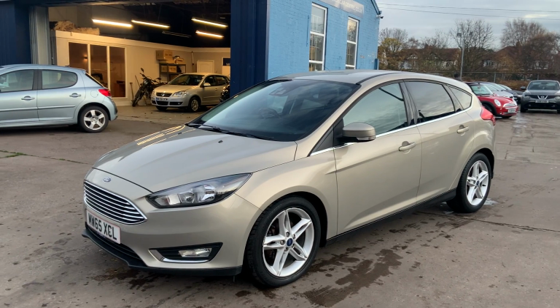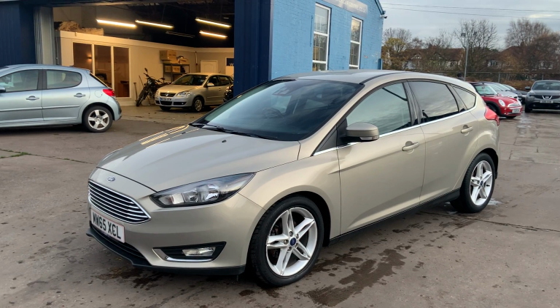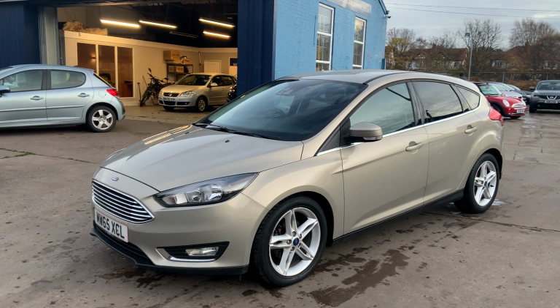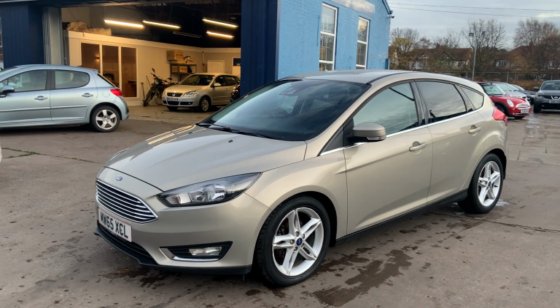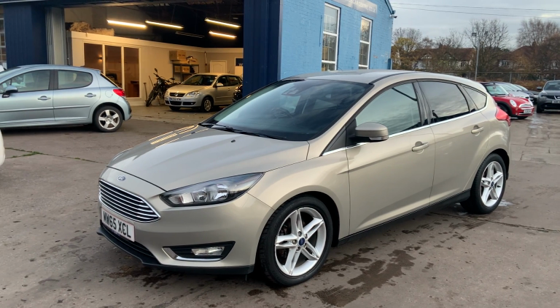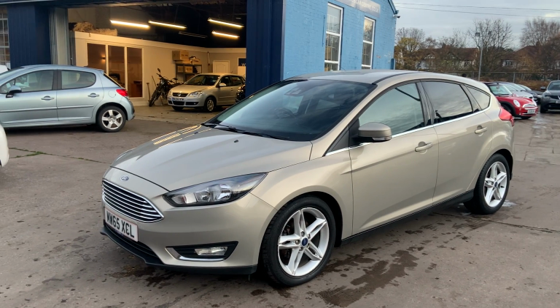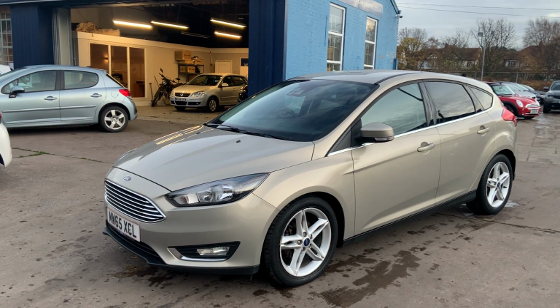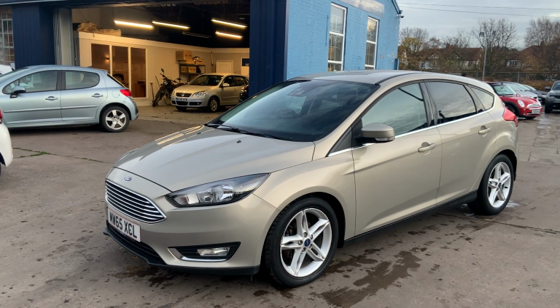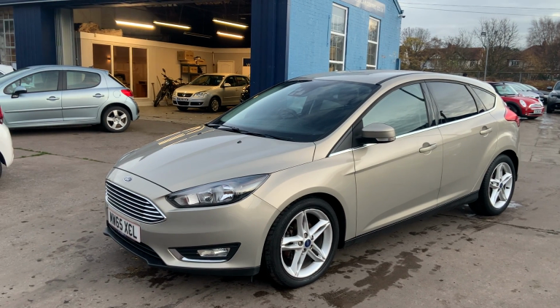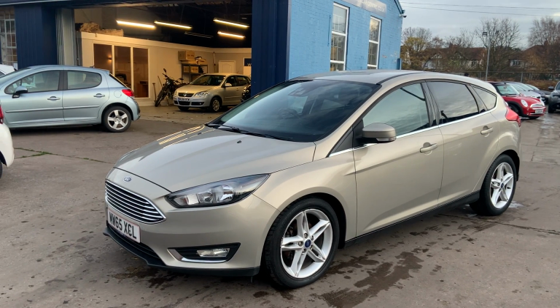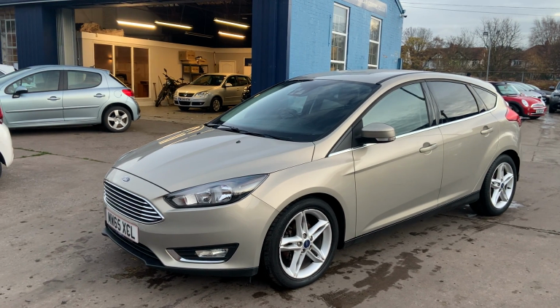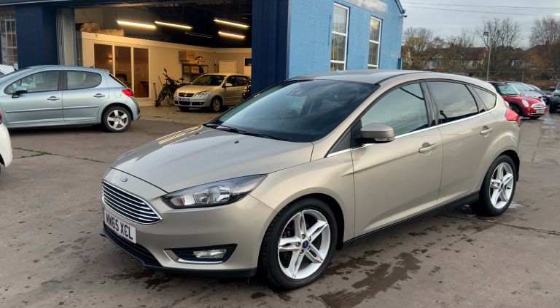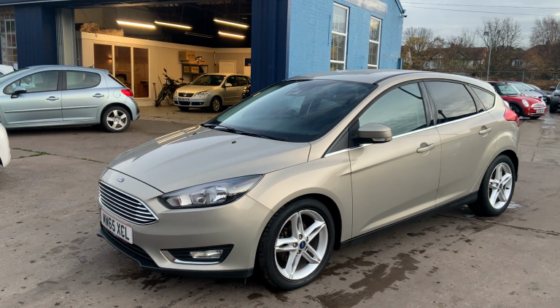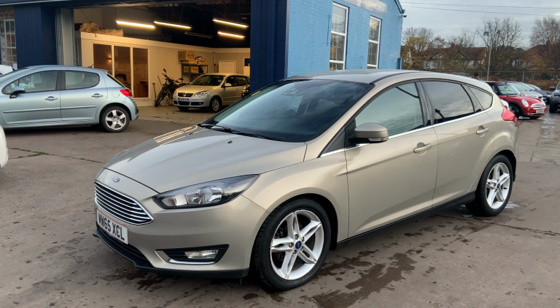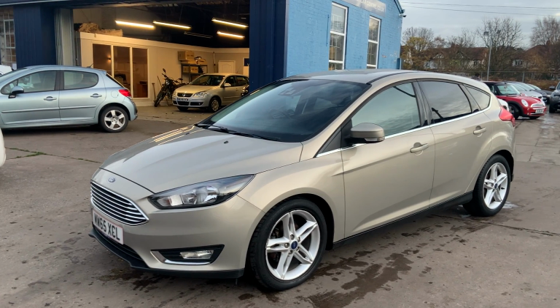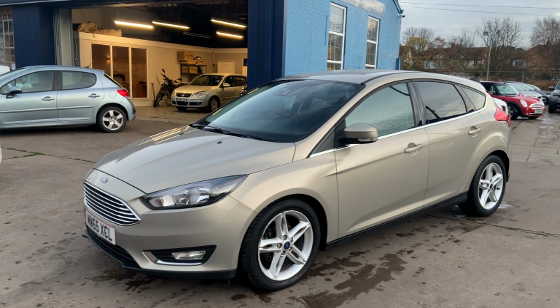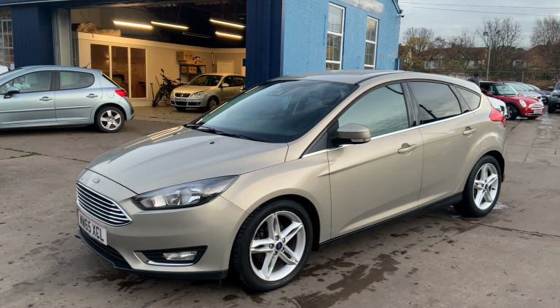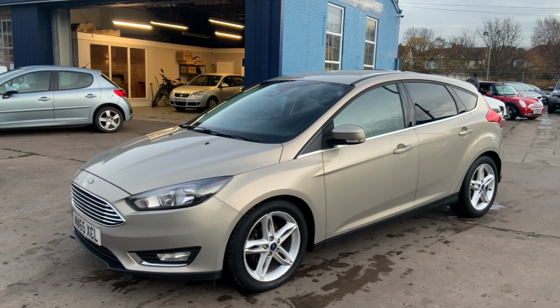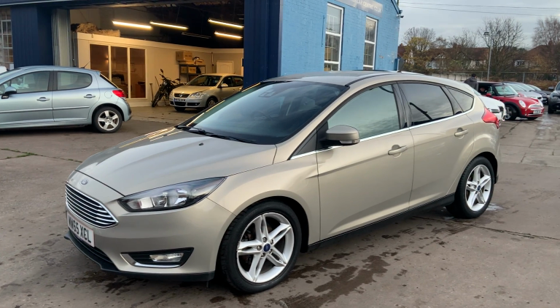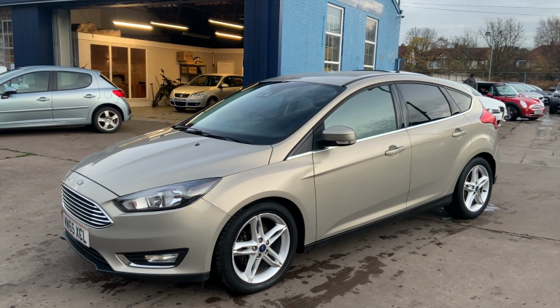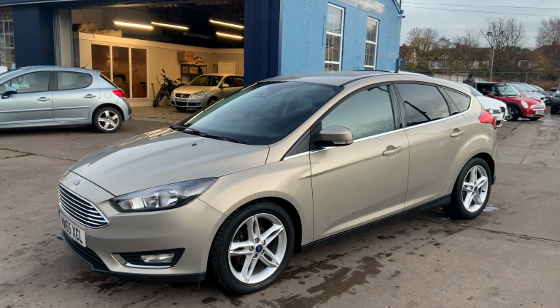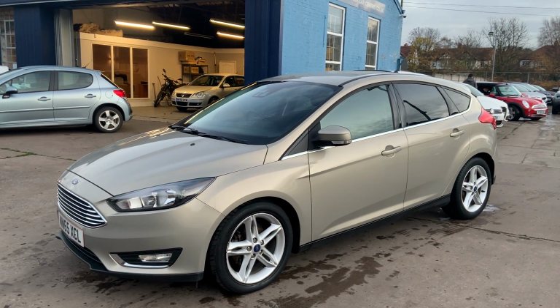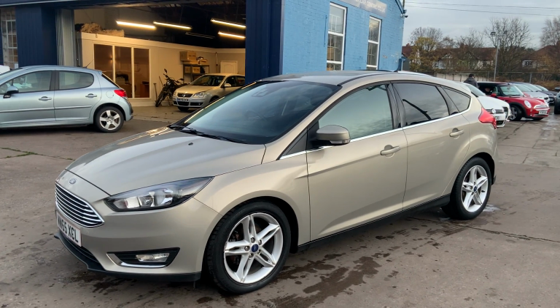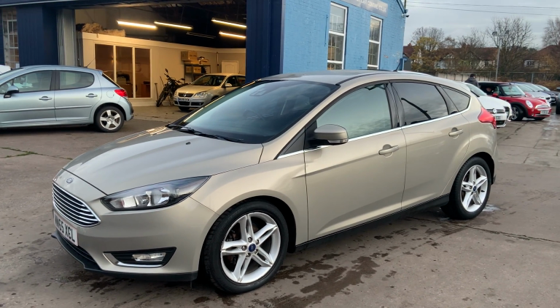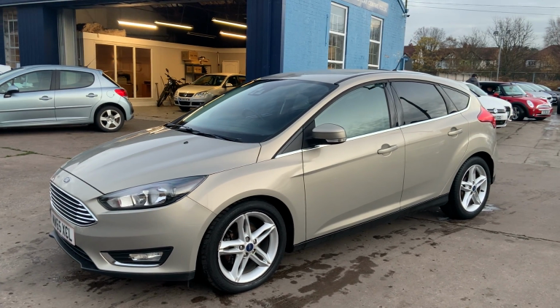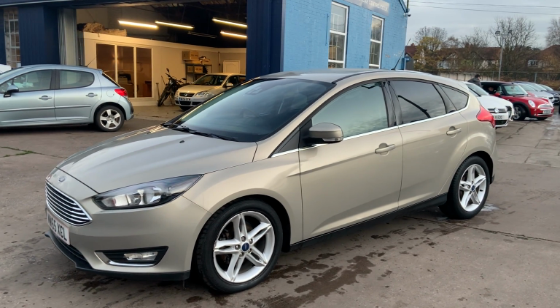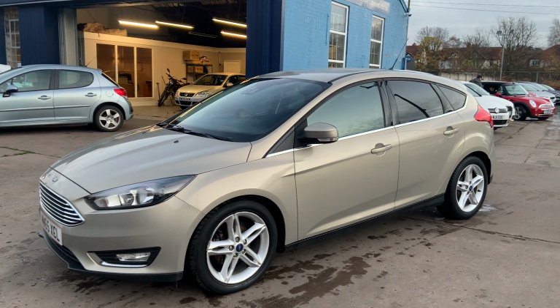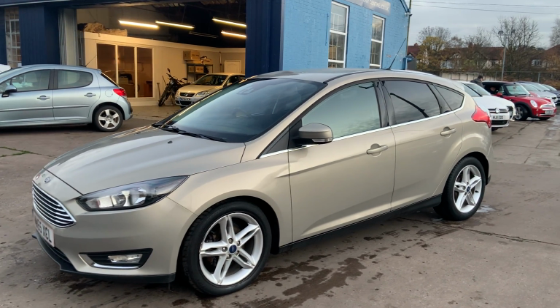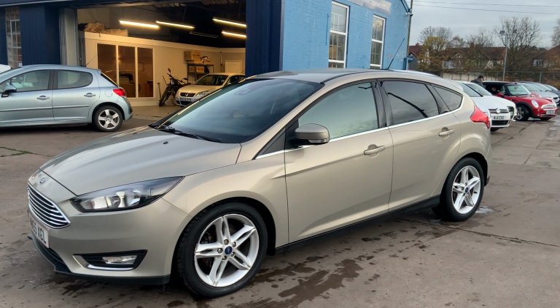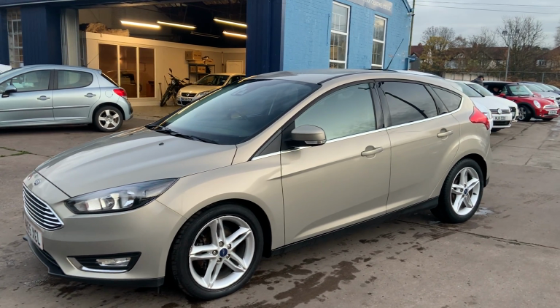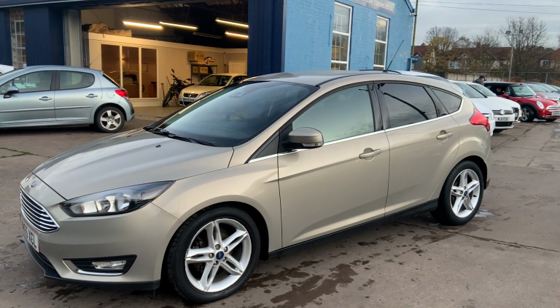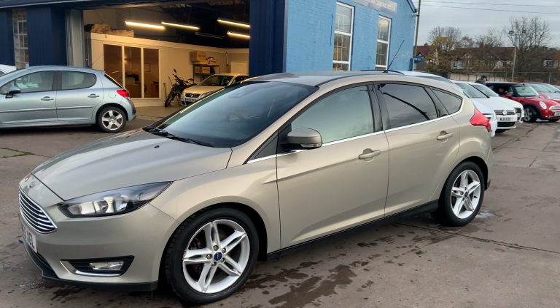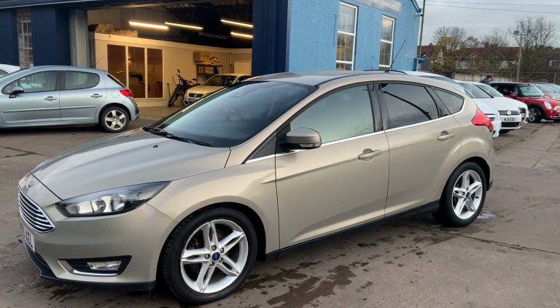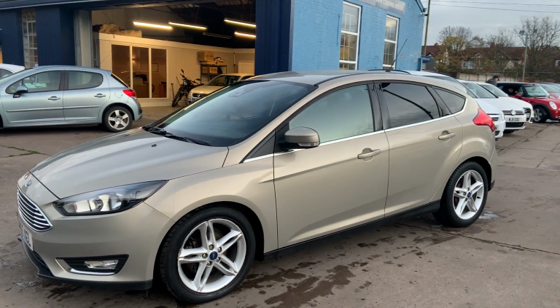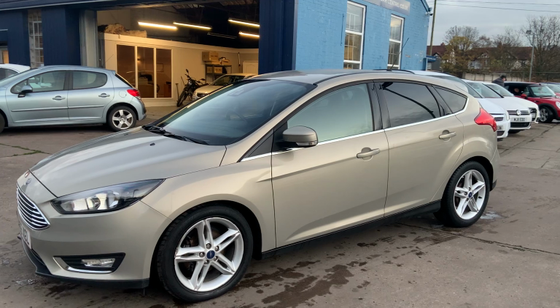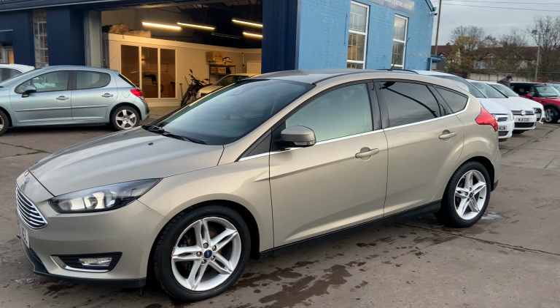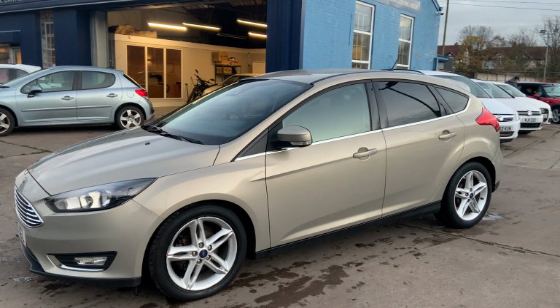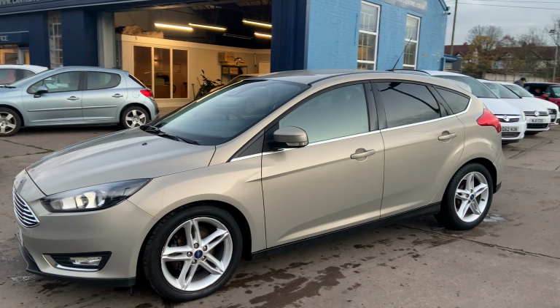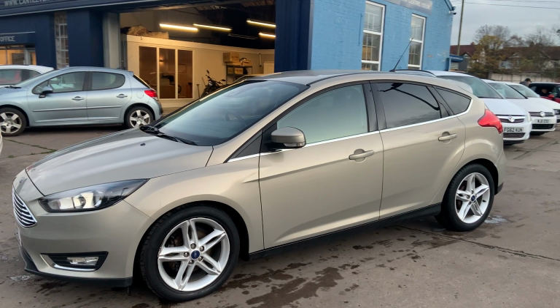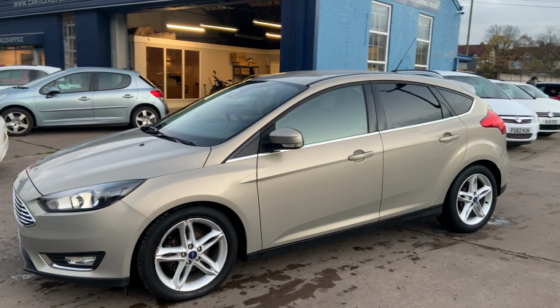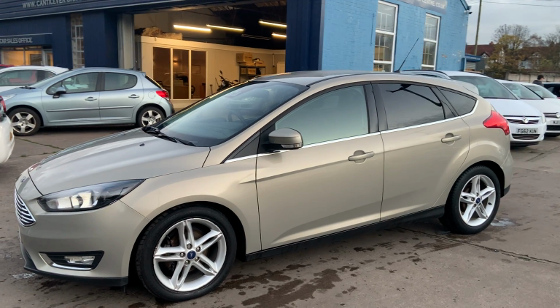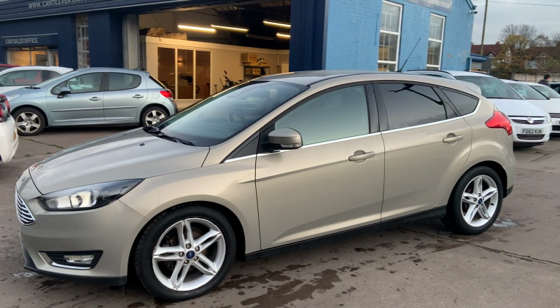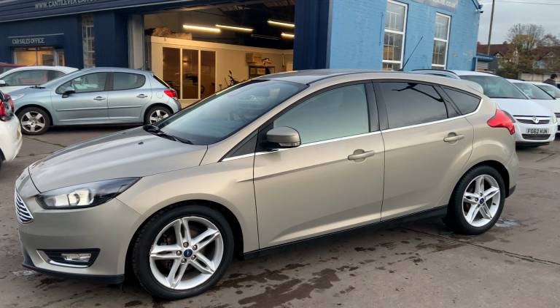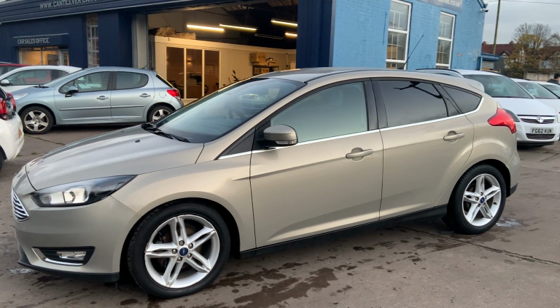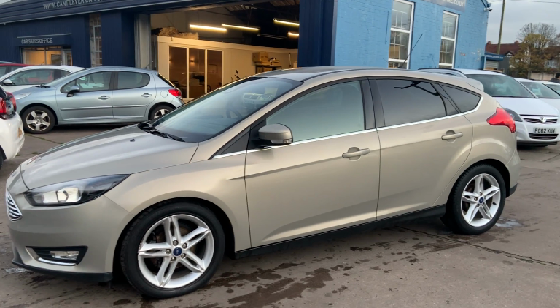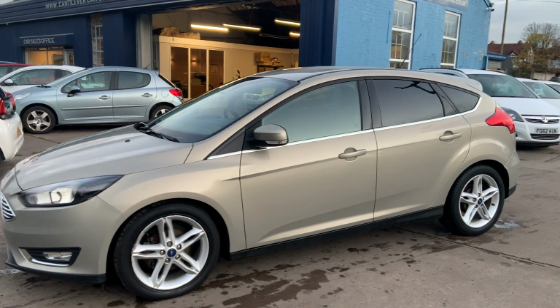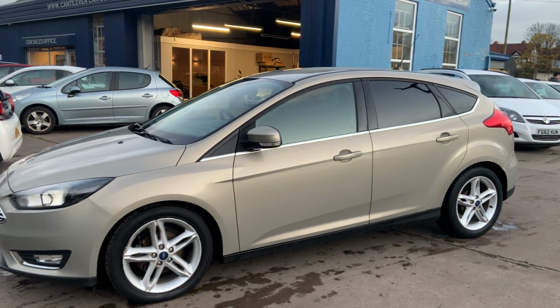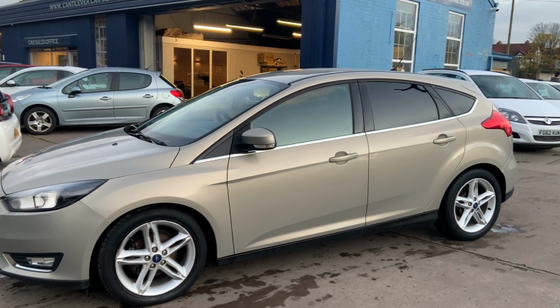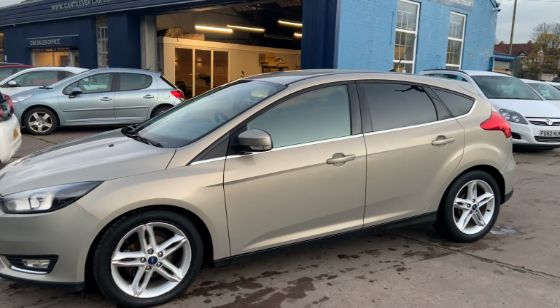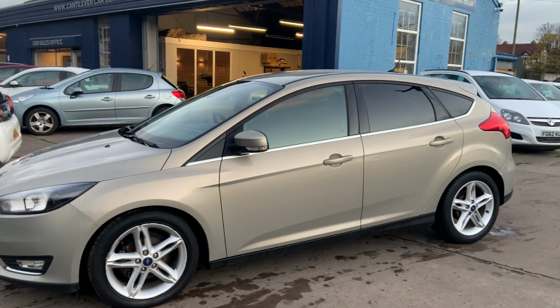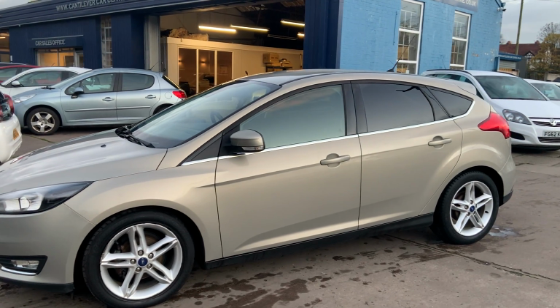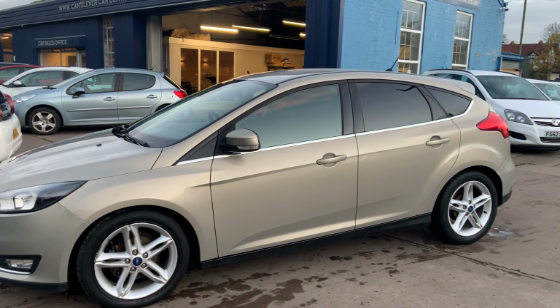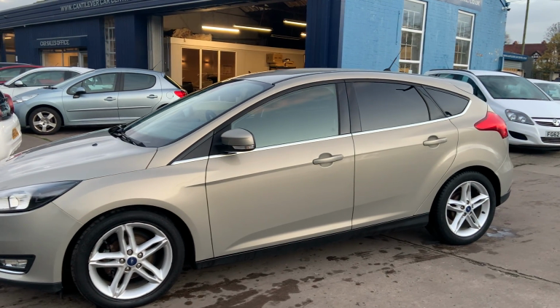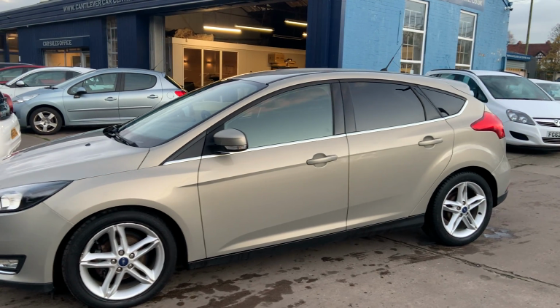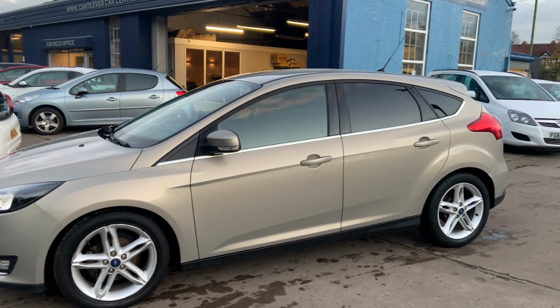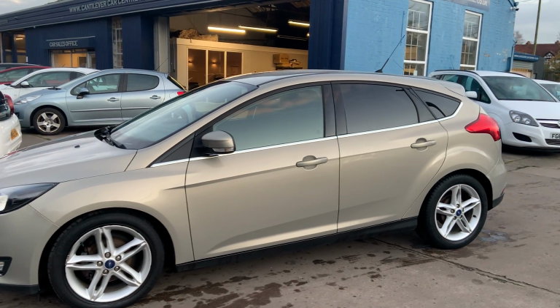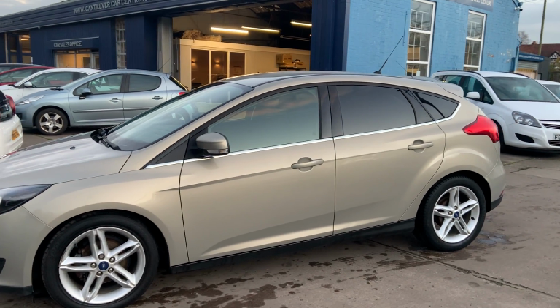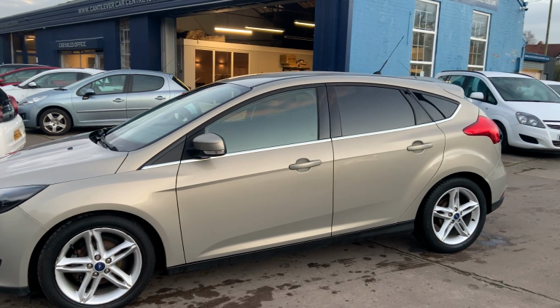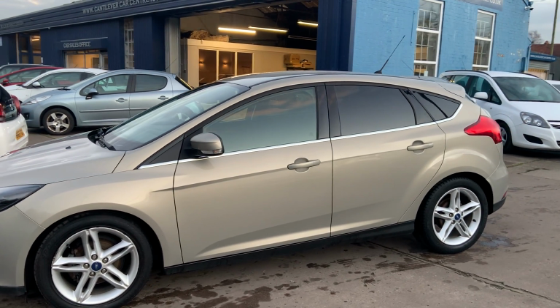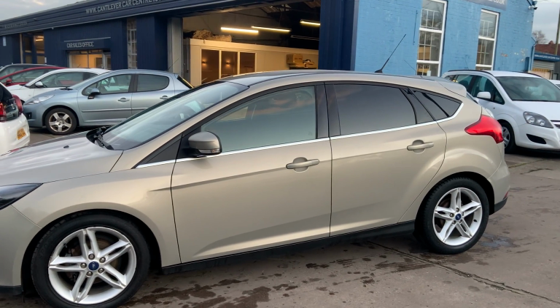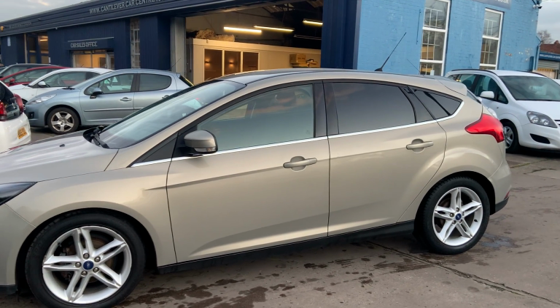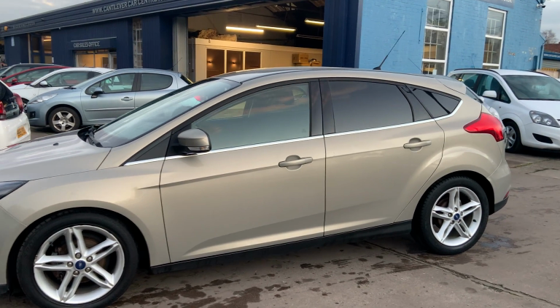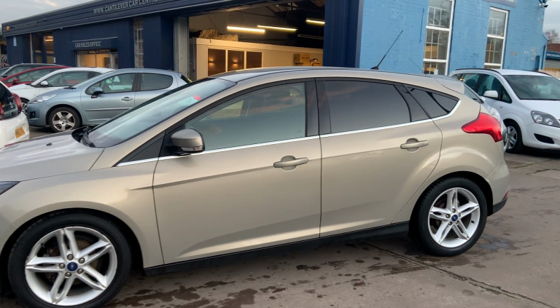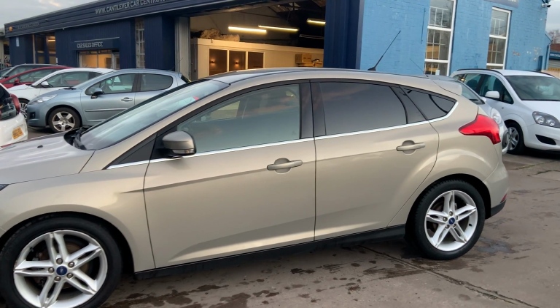Welcome to Cantilever Car Centre. Here today I have a Ford Focus Titanium, registered 2015 on a 65 plate.